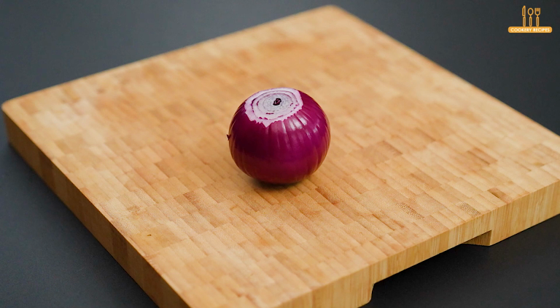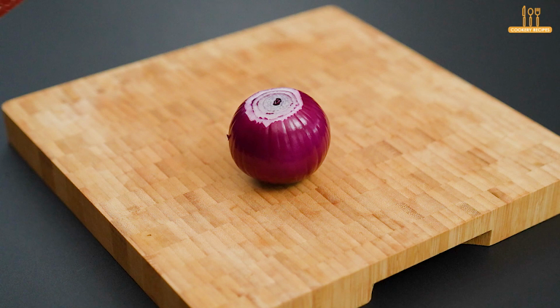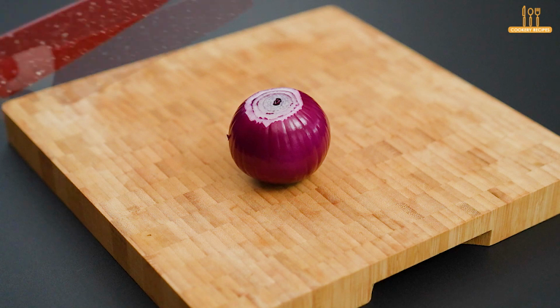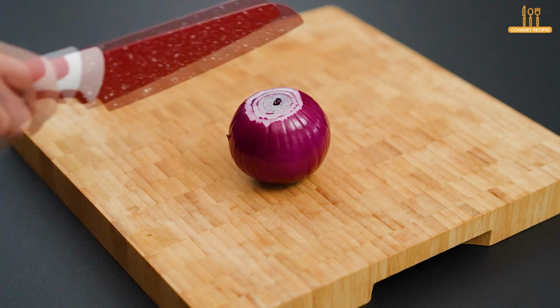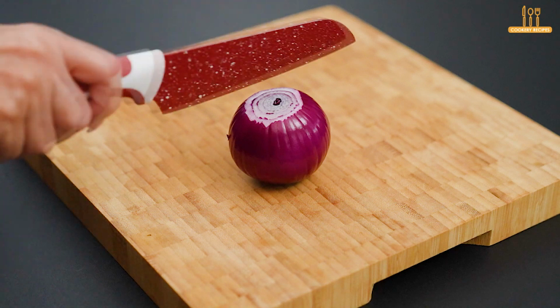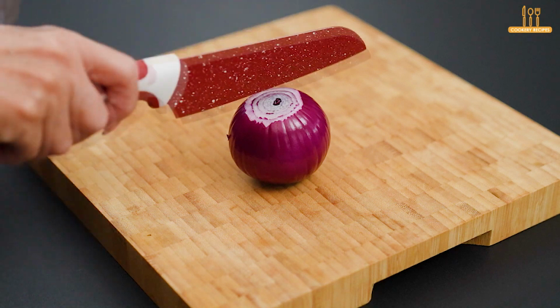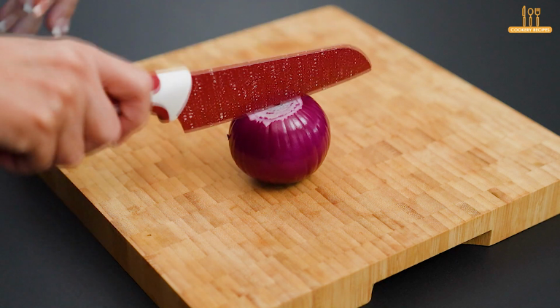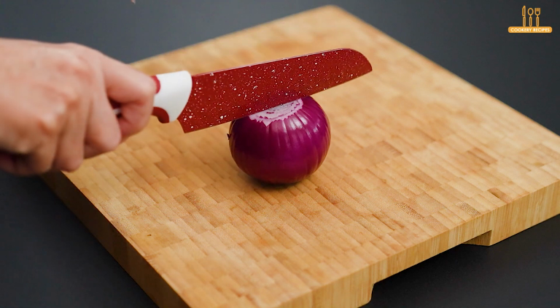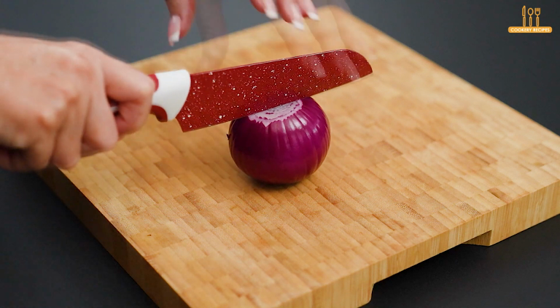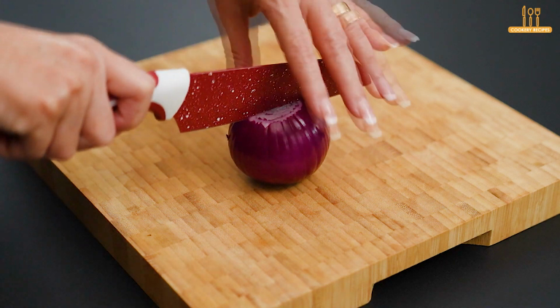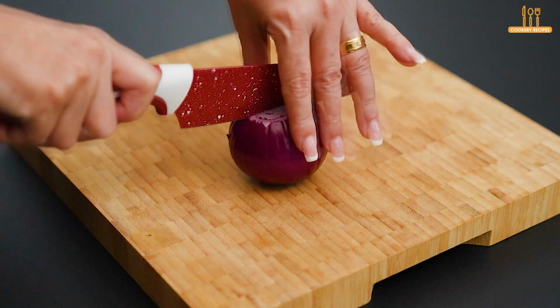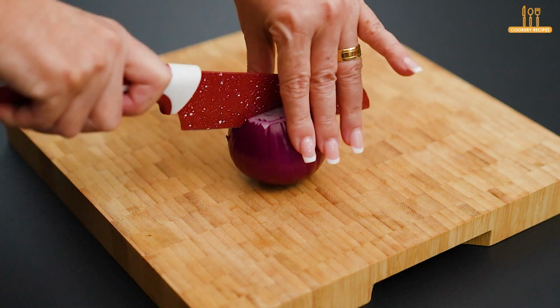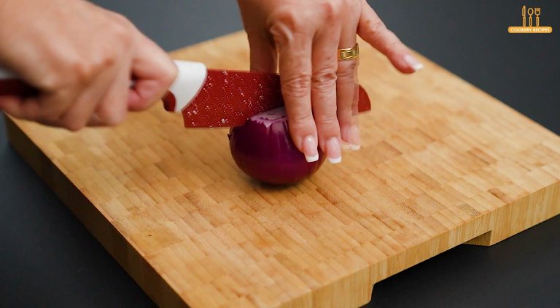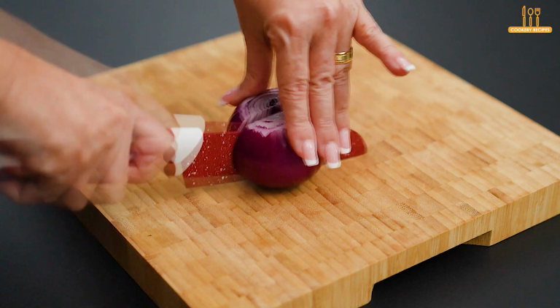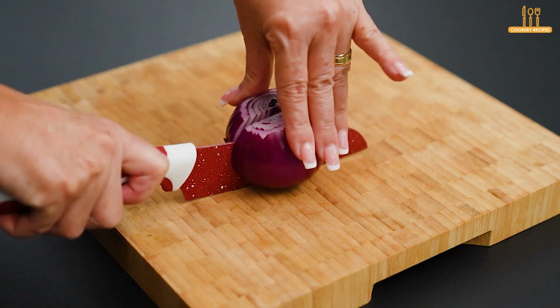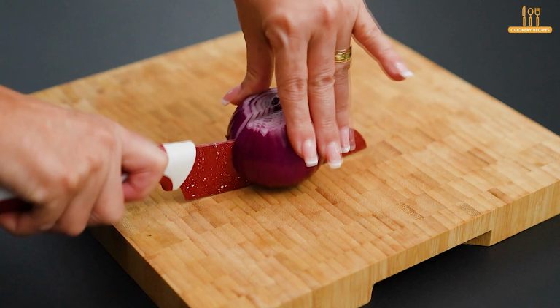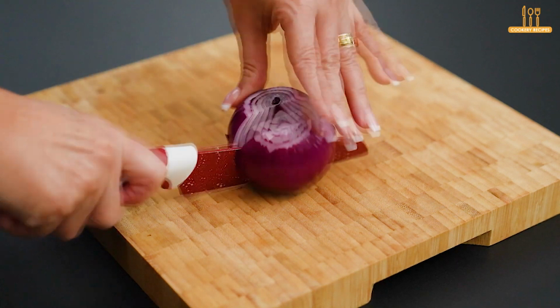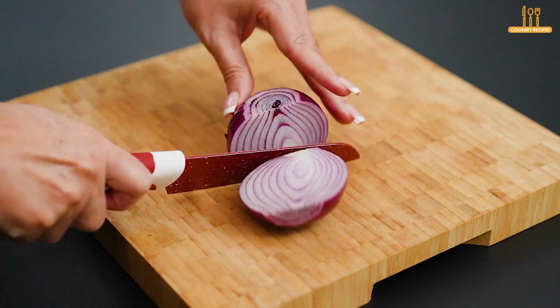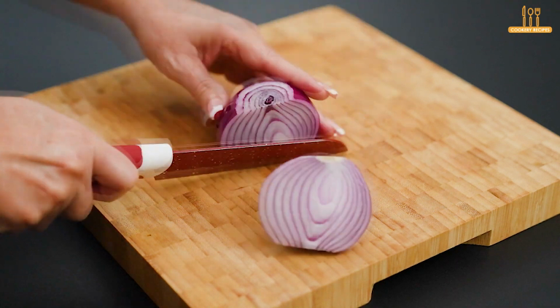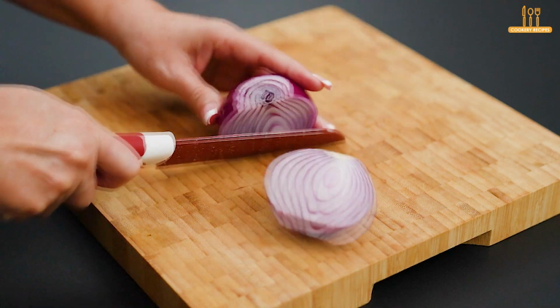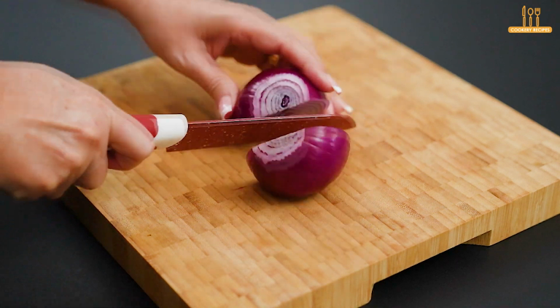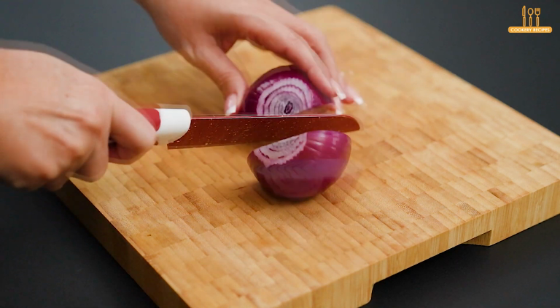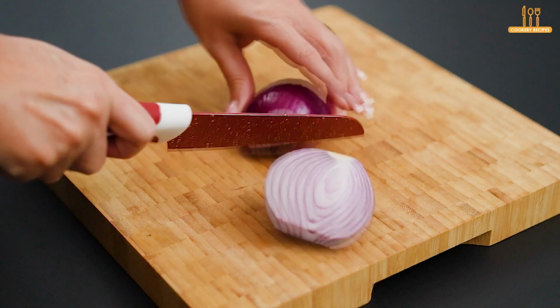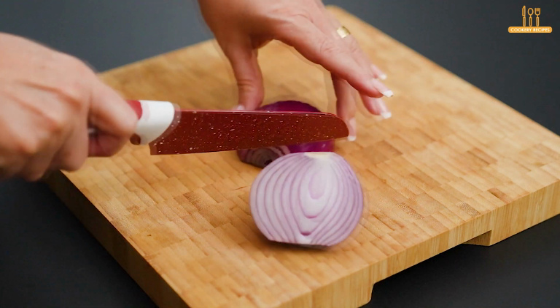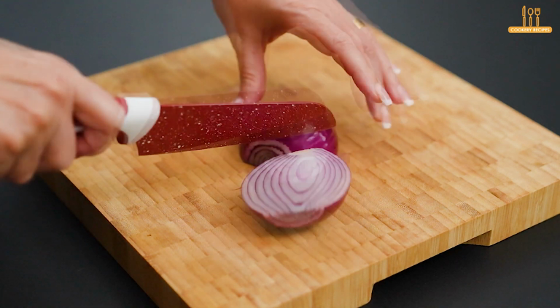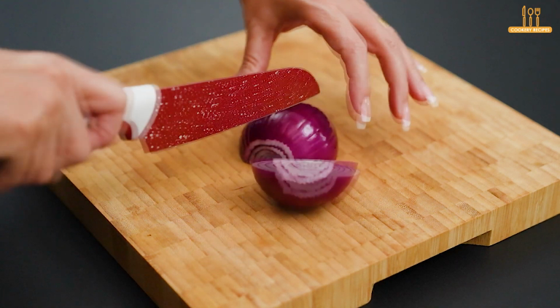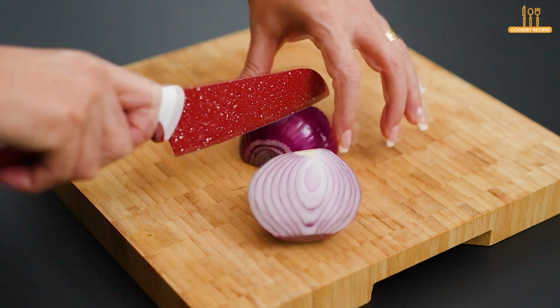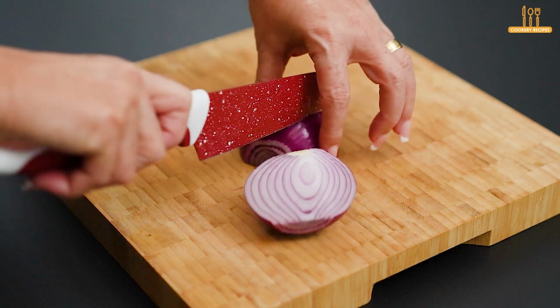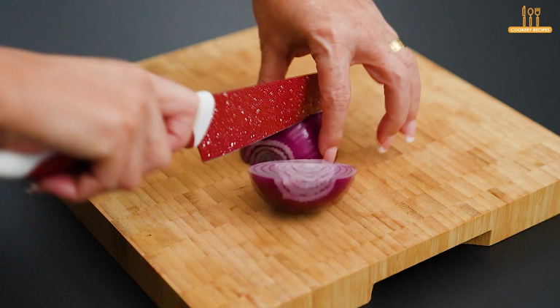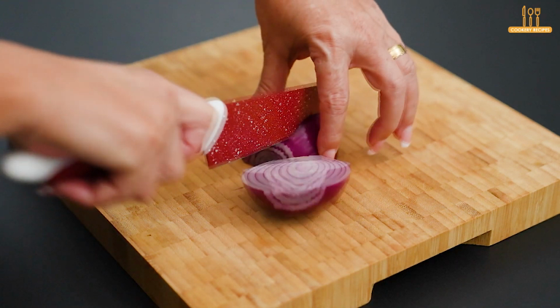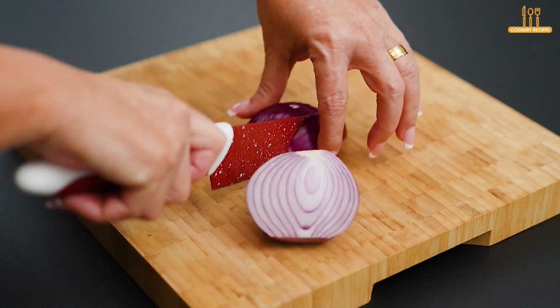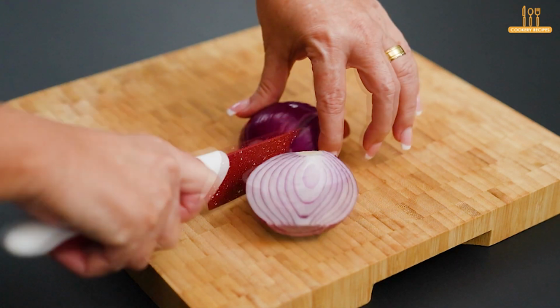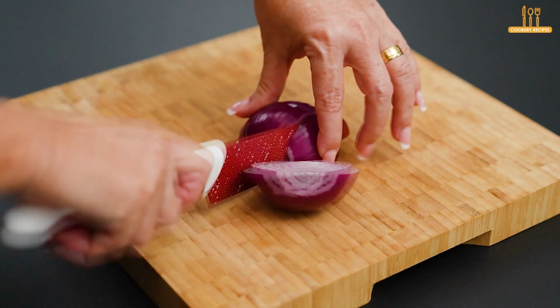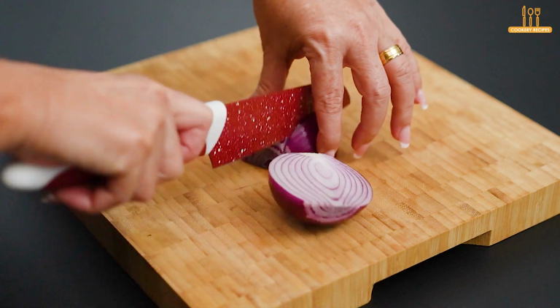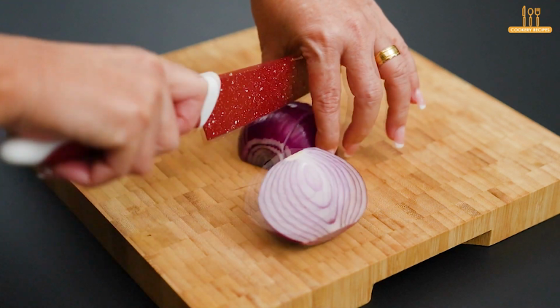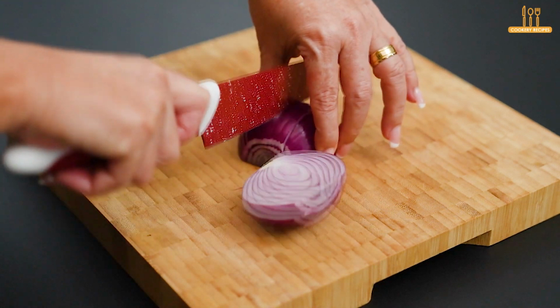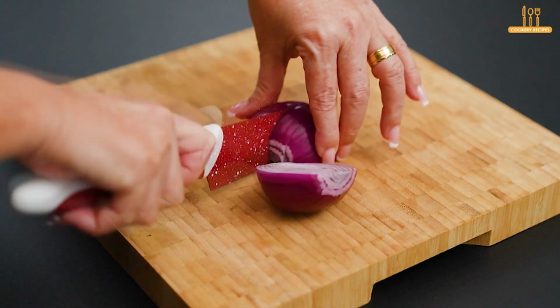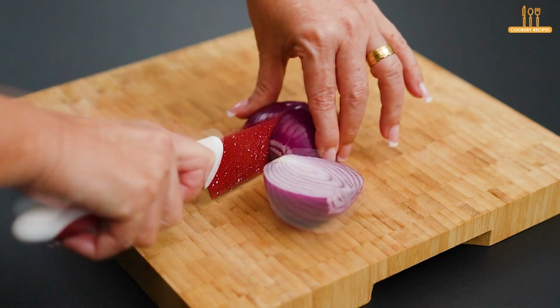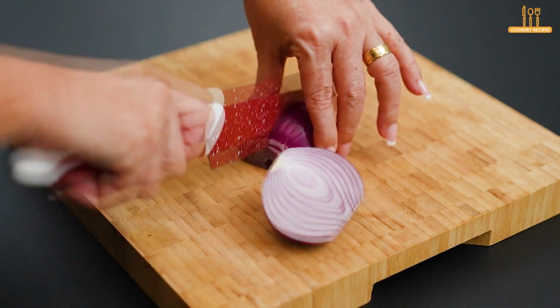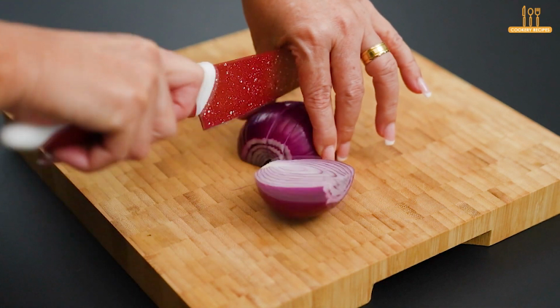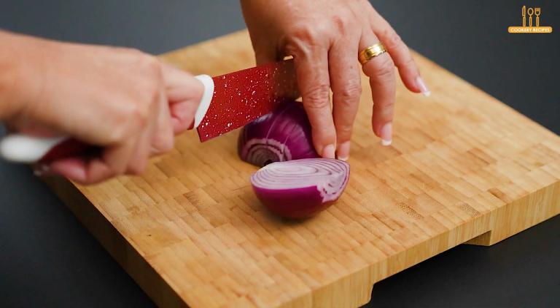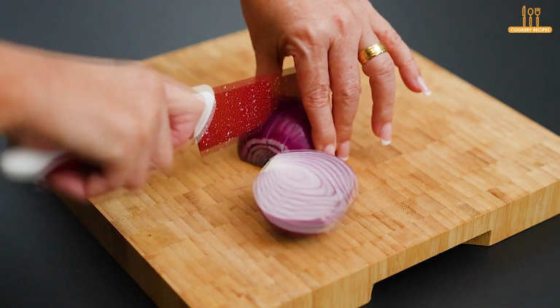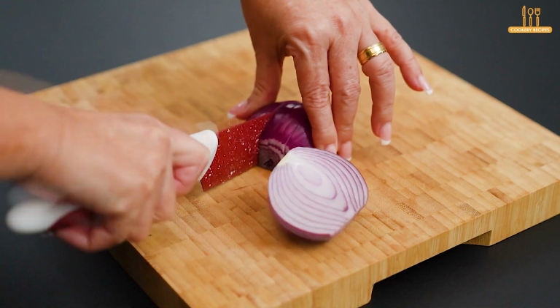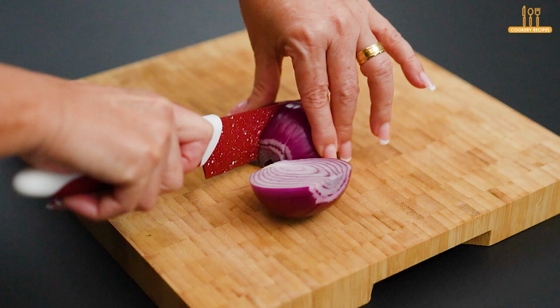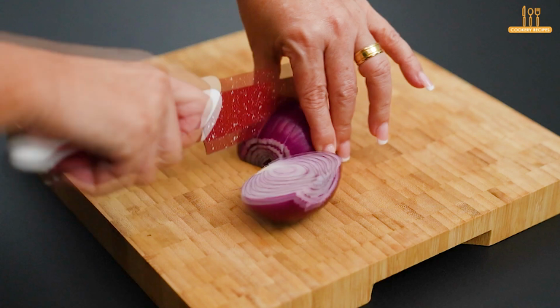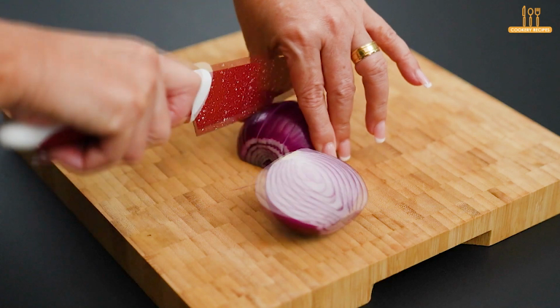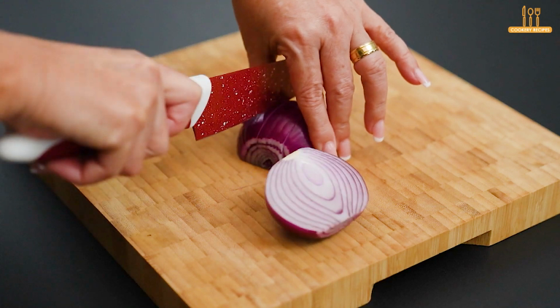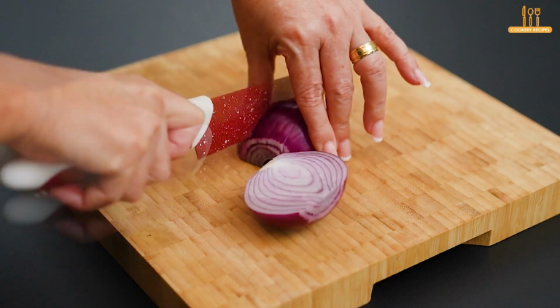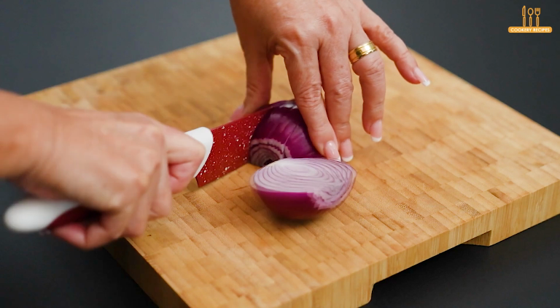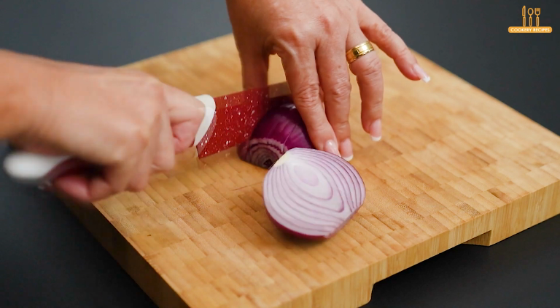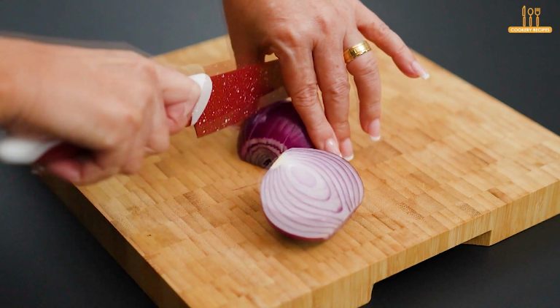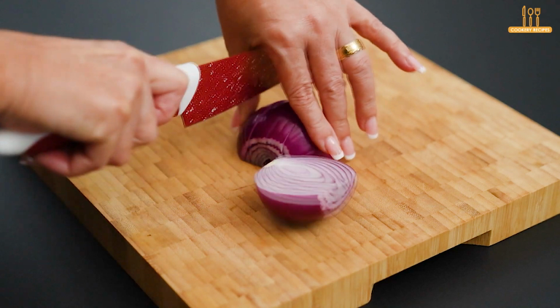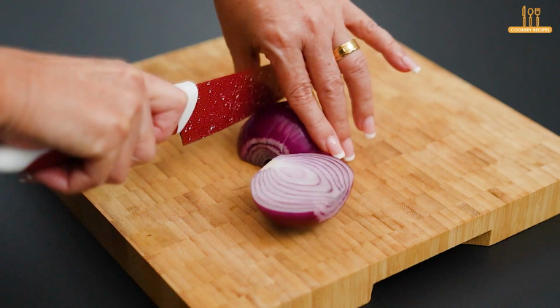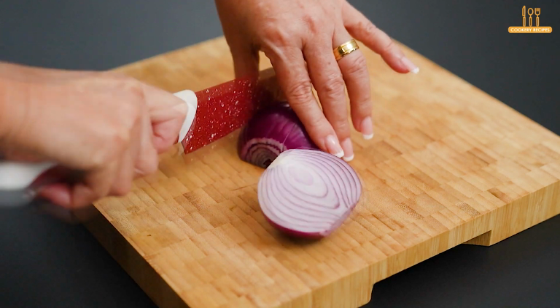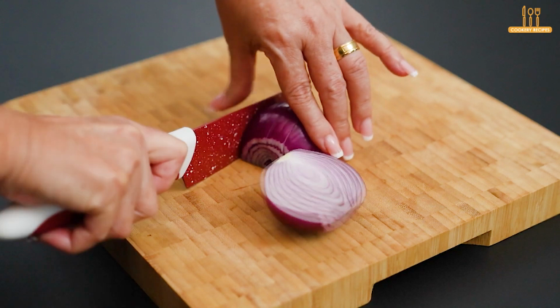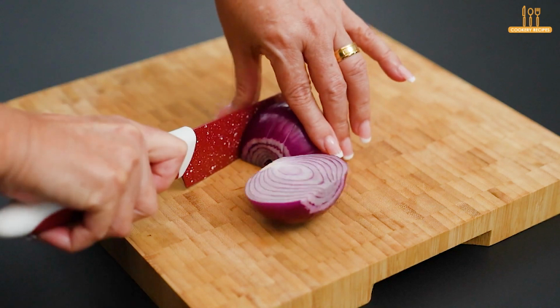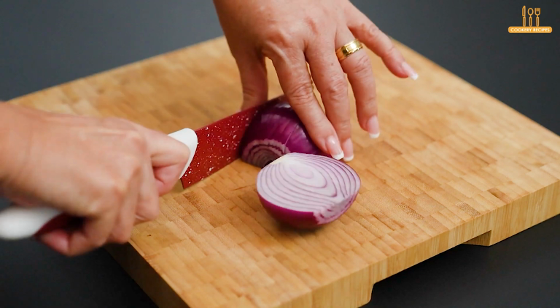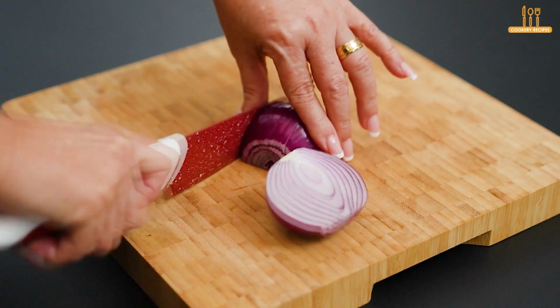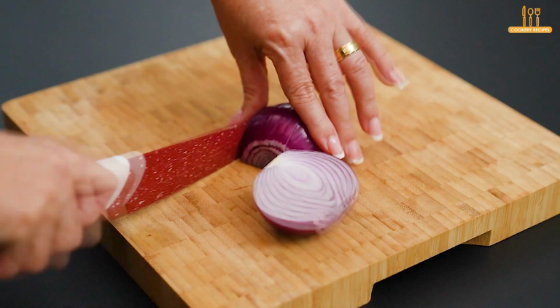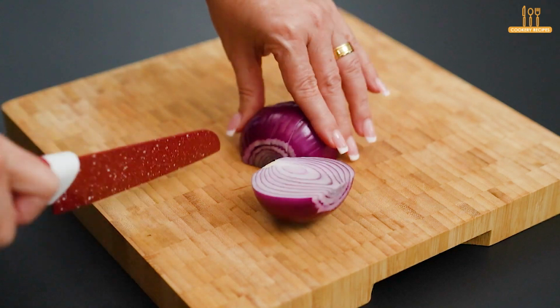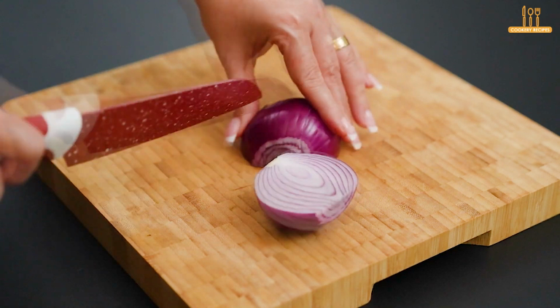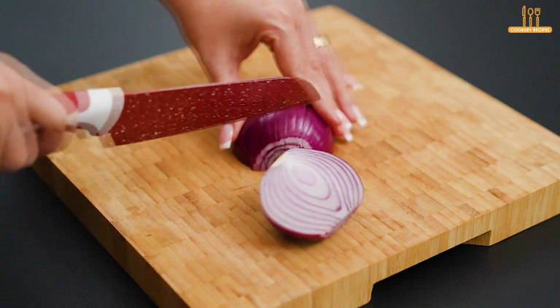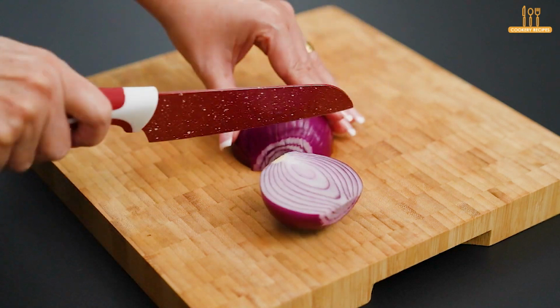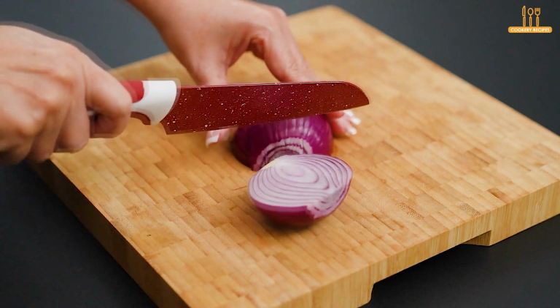Want to learn how to prepare a chicken fillet and get compliments from everyone? Let's start this recipe by chopping a whole red onion.